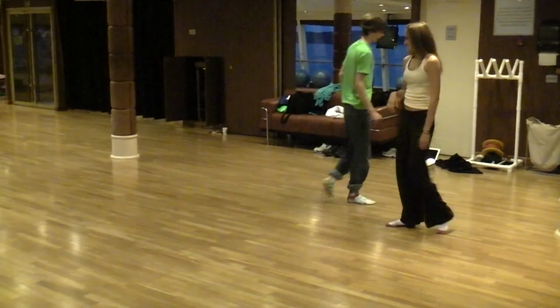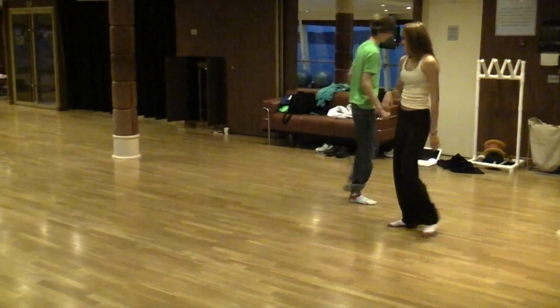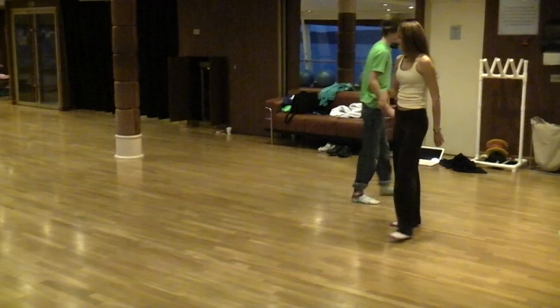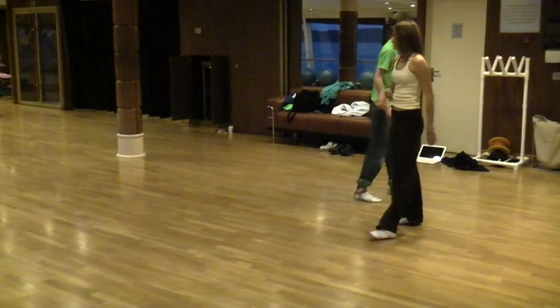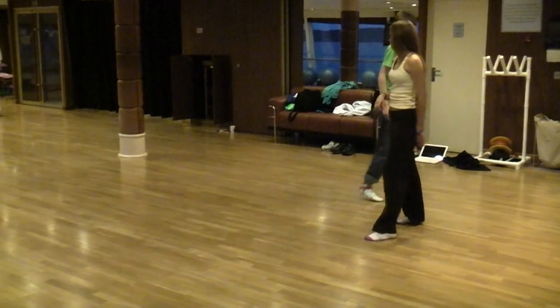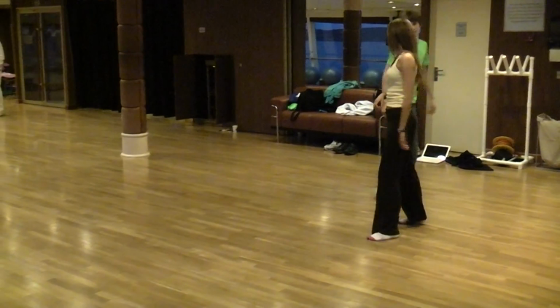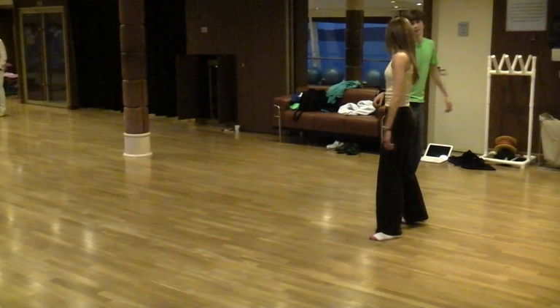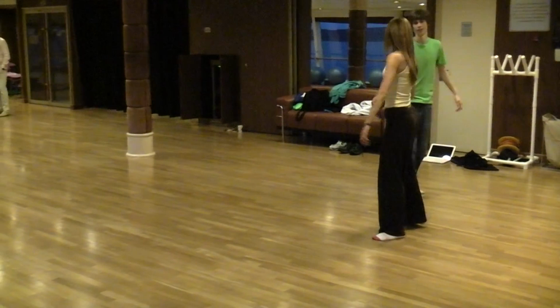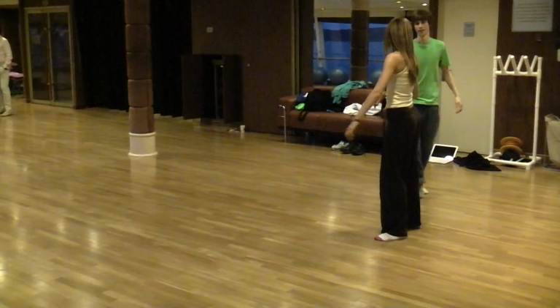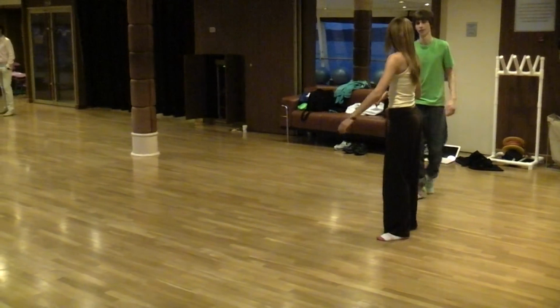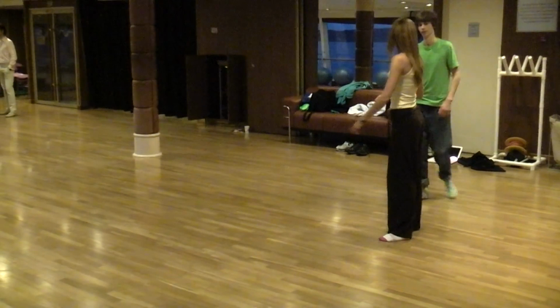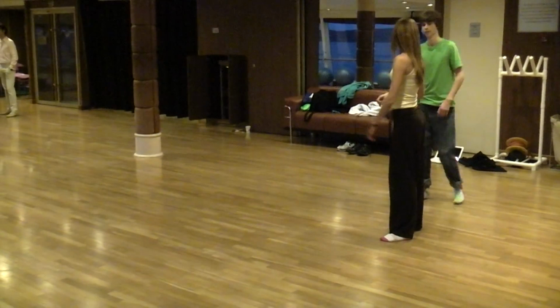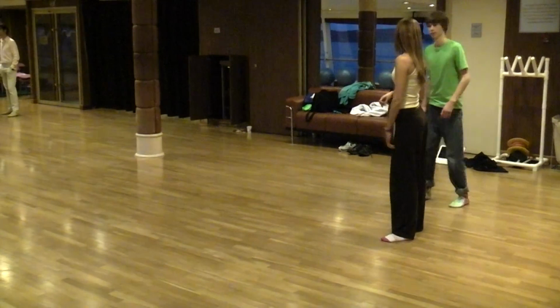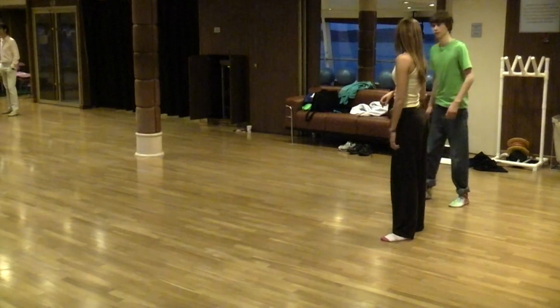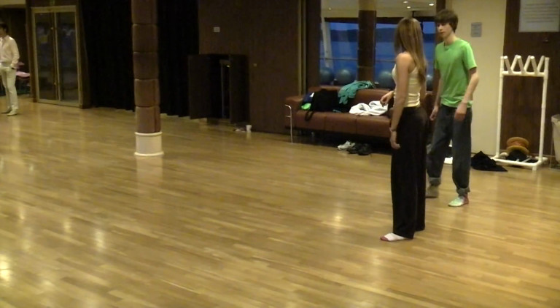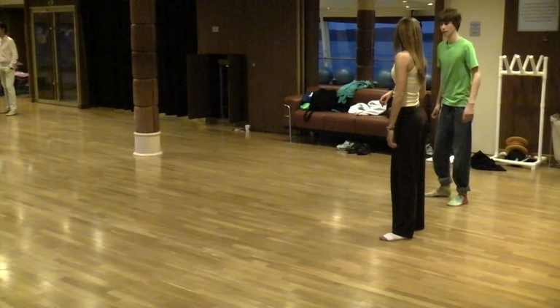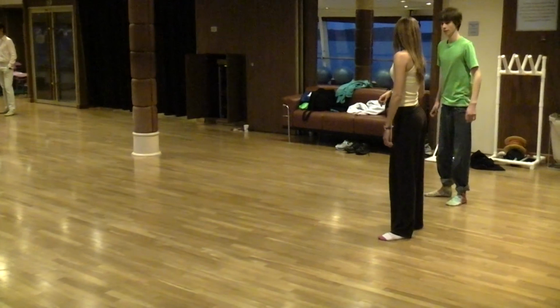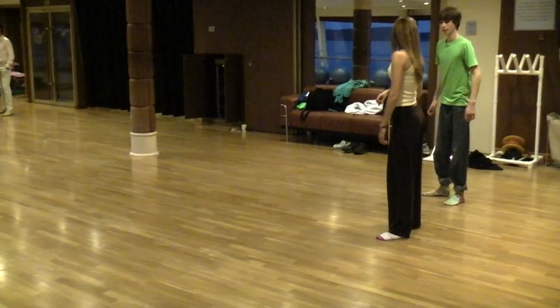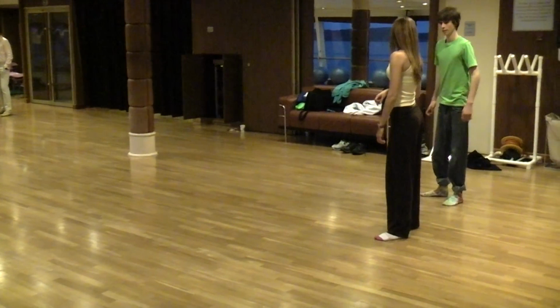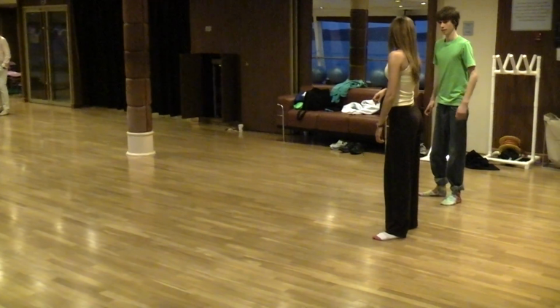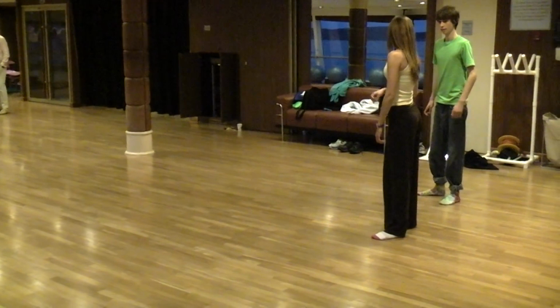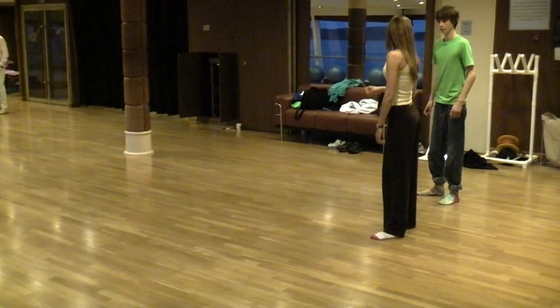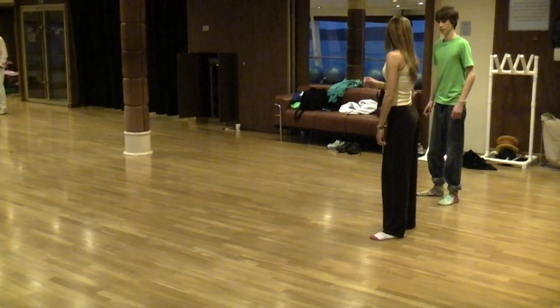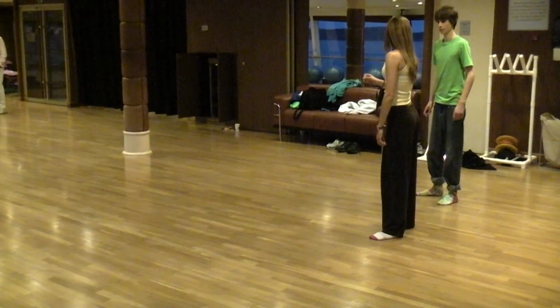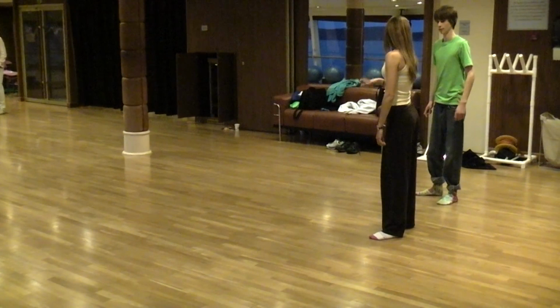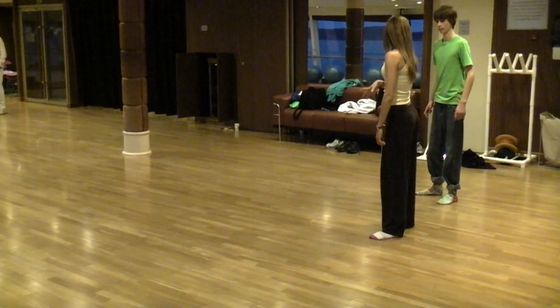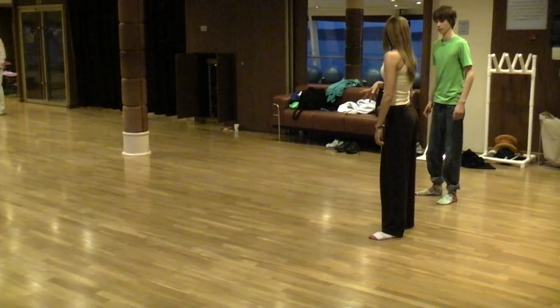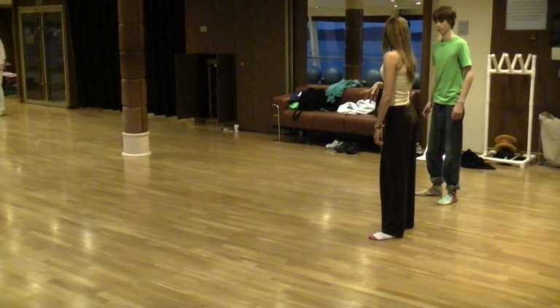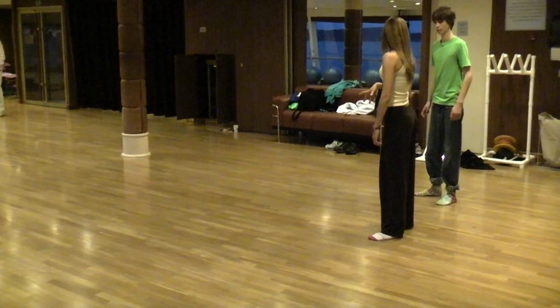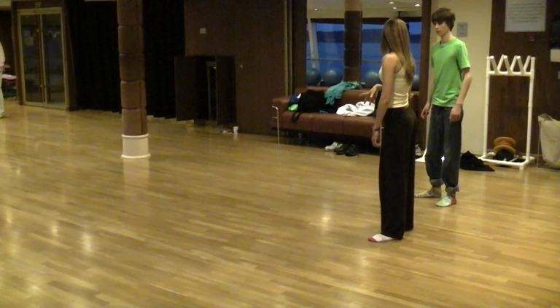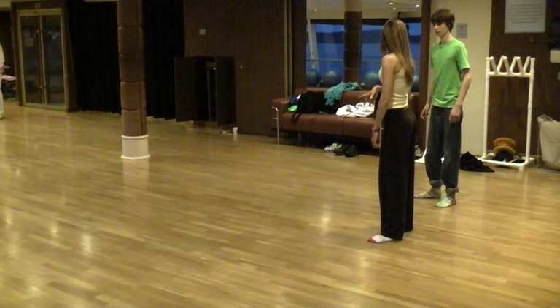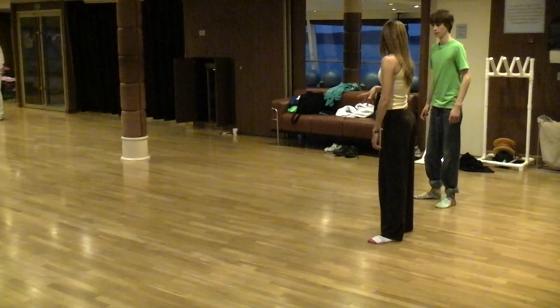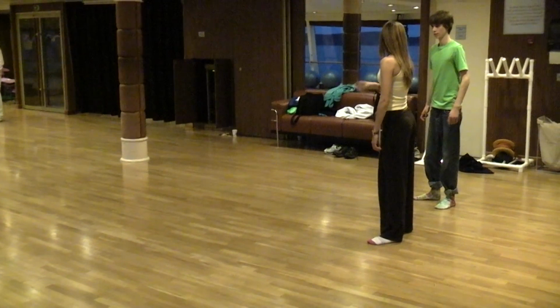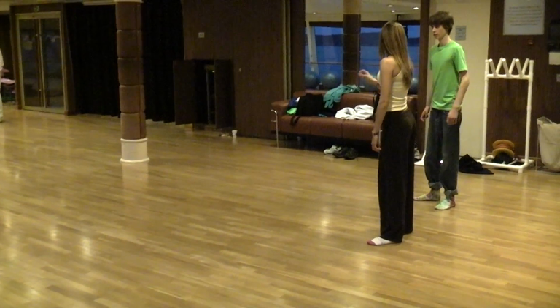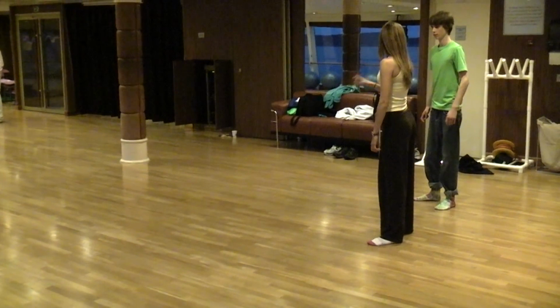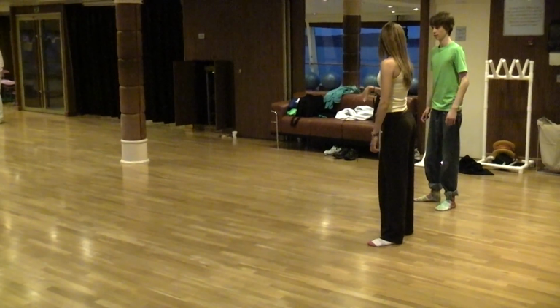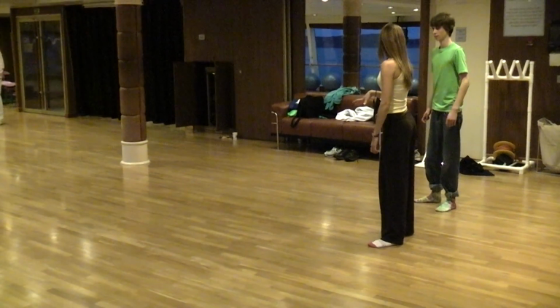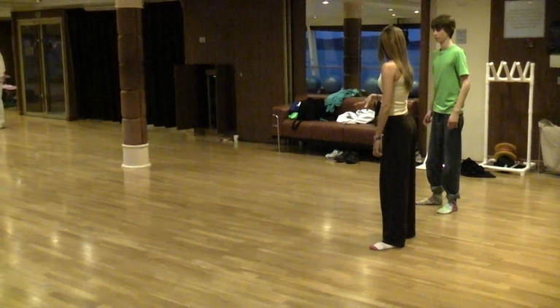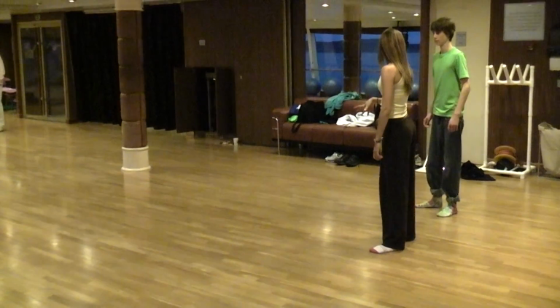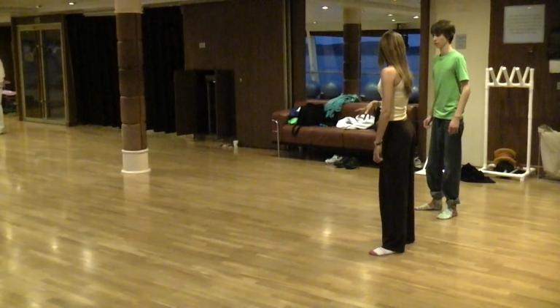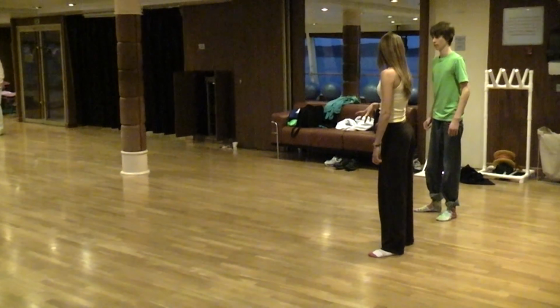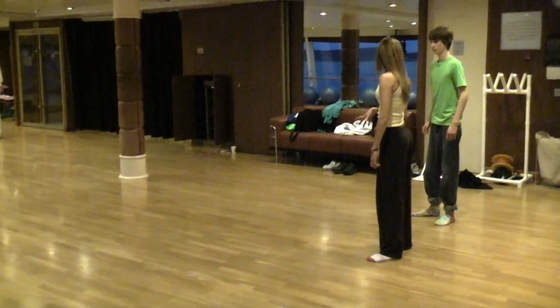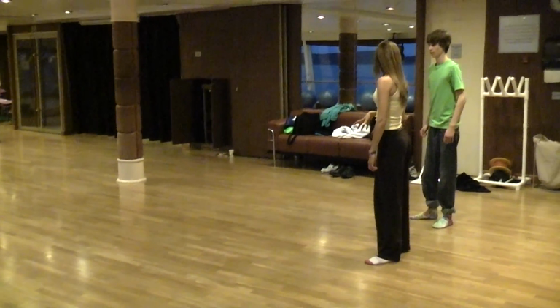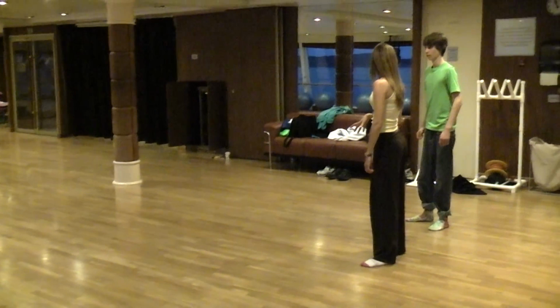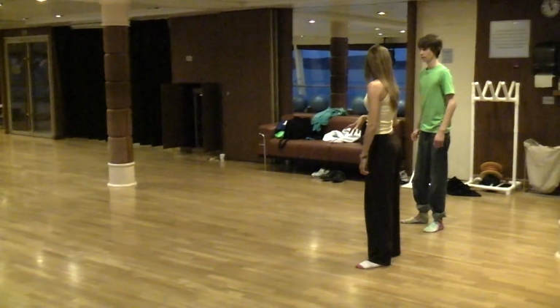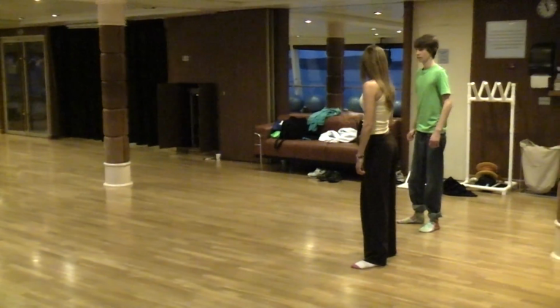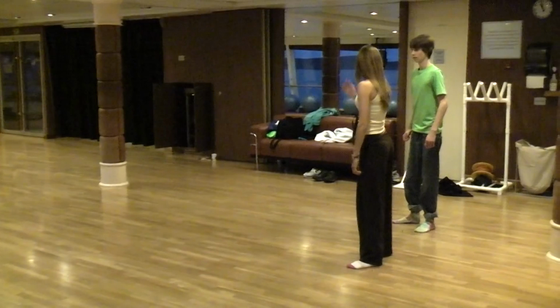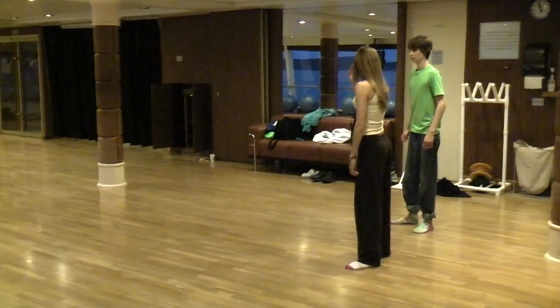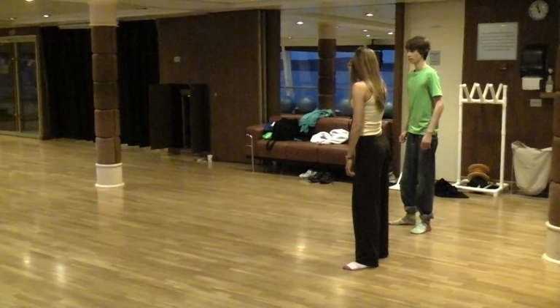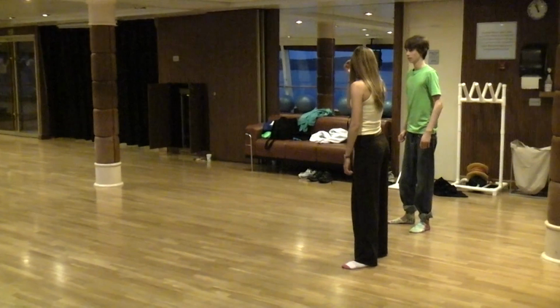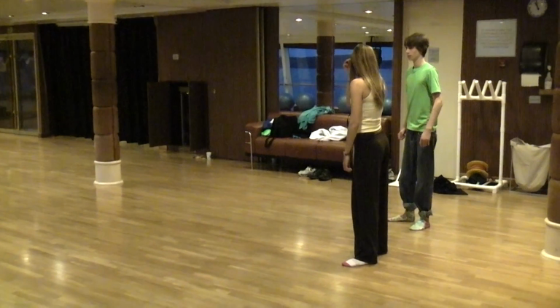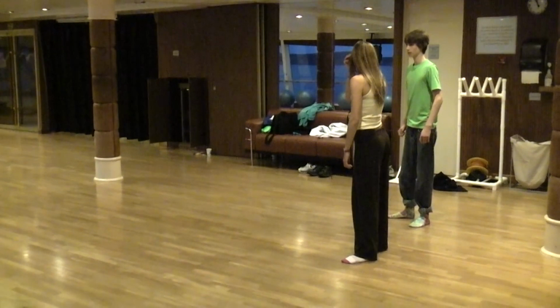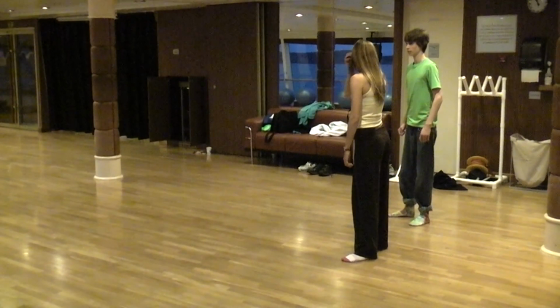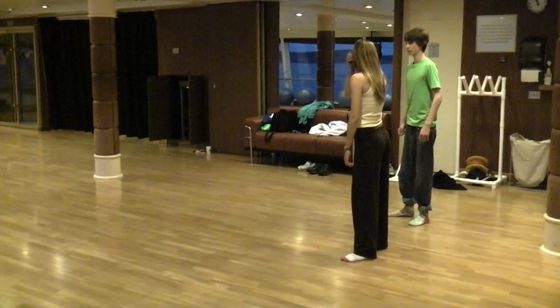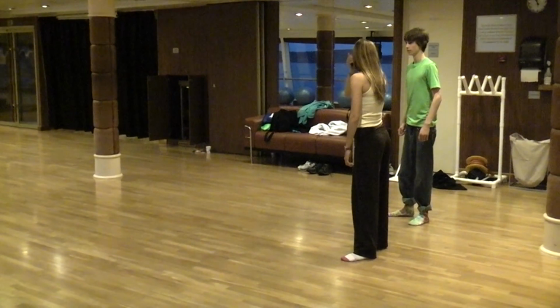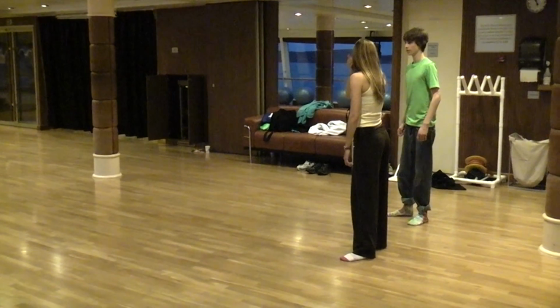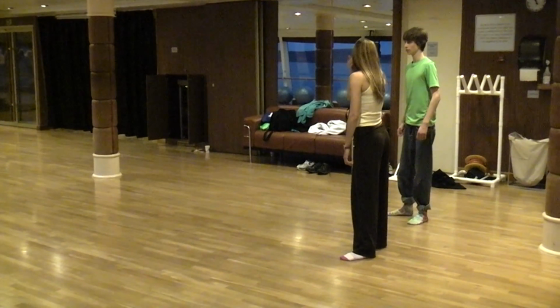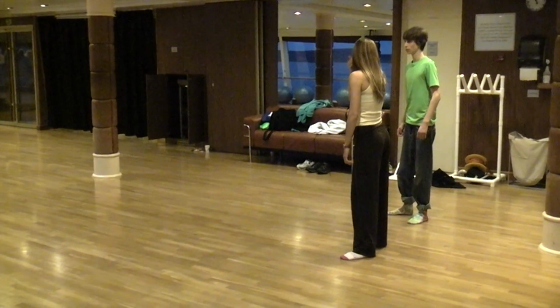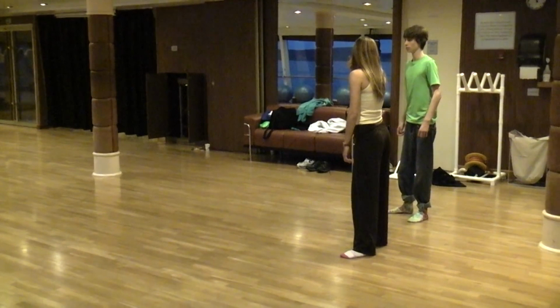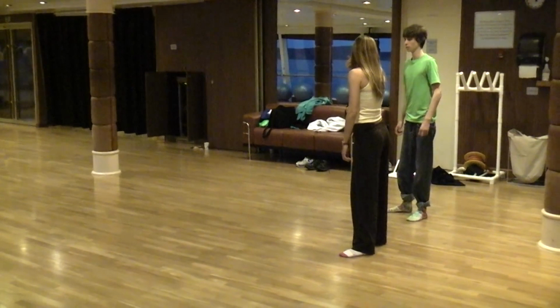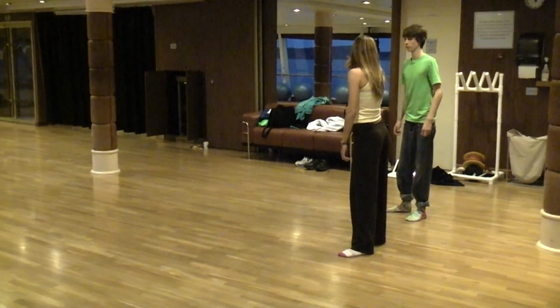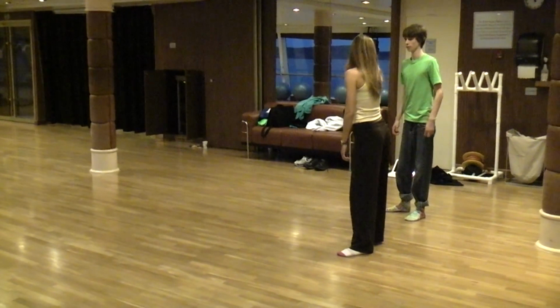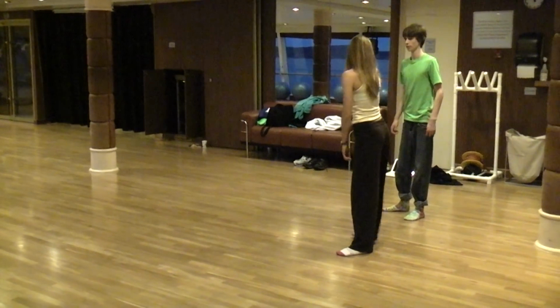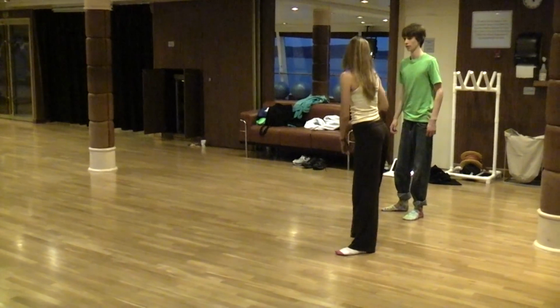I think I got it. Do you want to go through it with music, or do you want to just move it through with your arm? Let's do it — music.